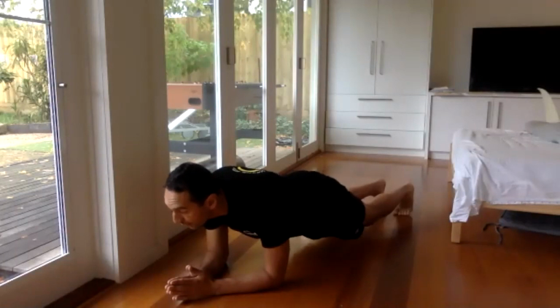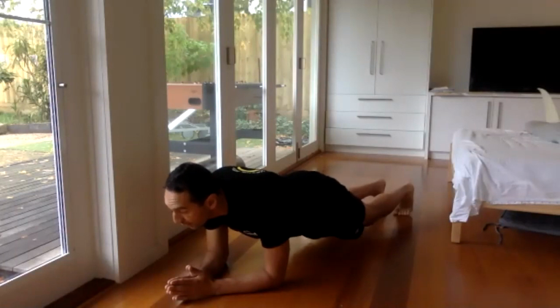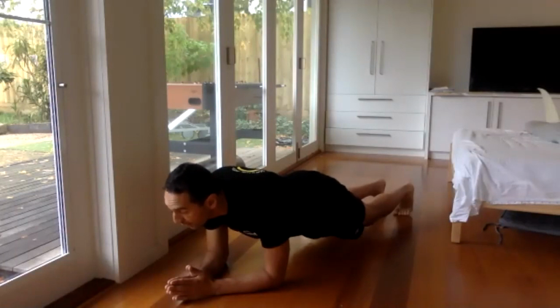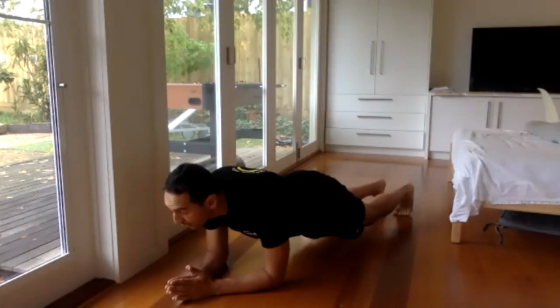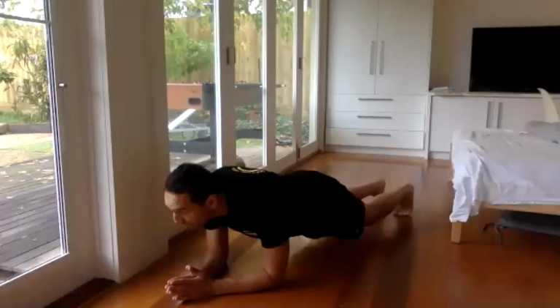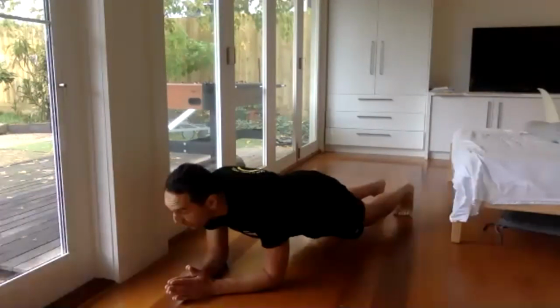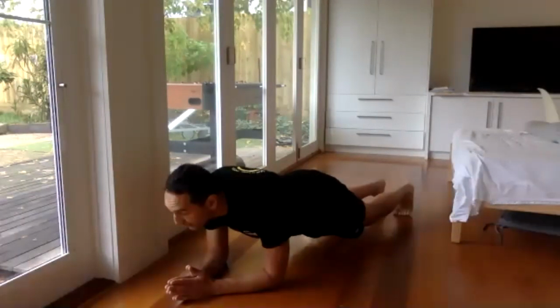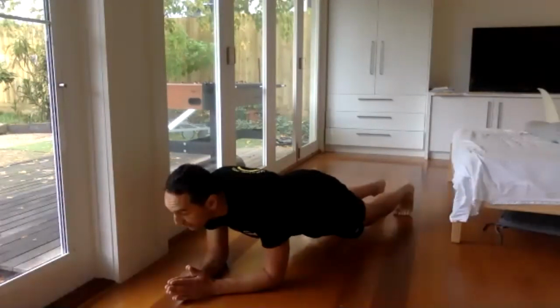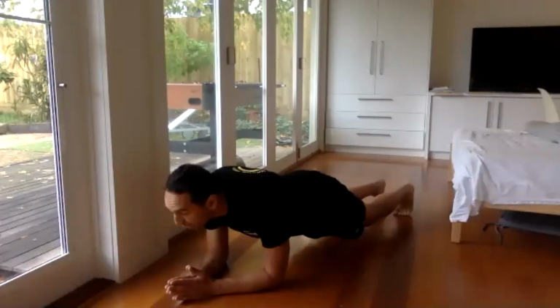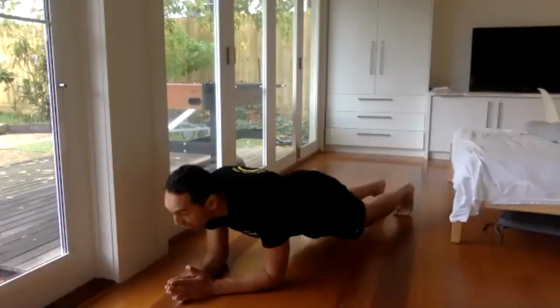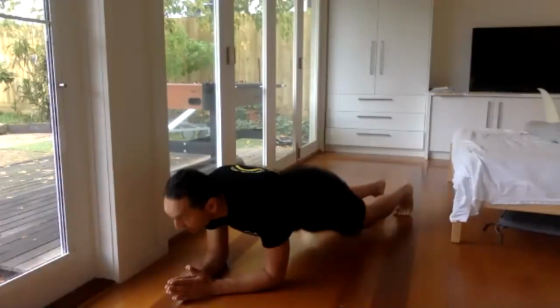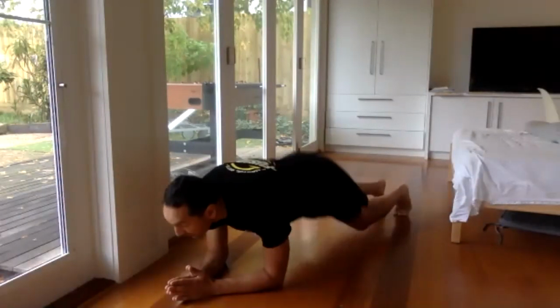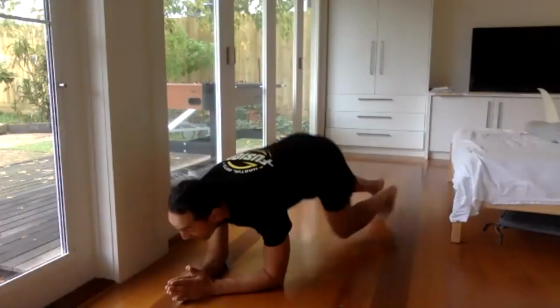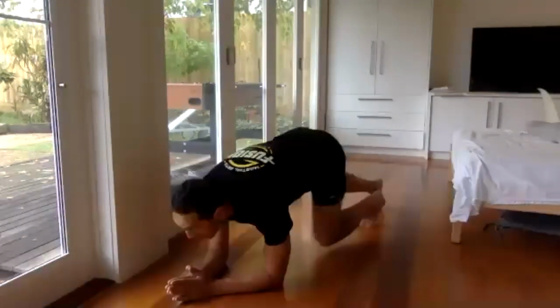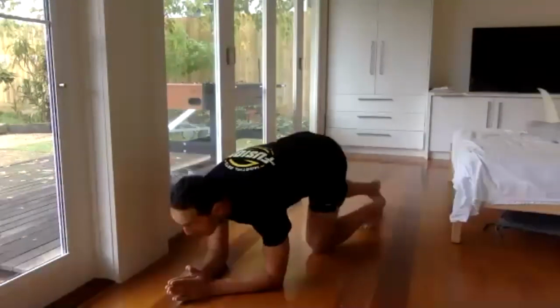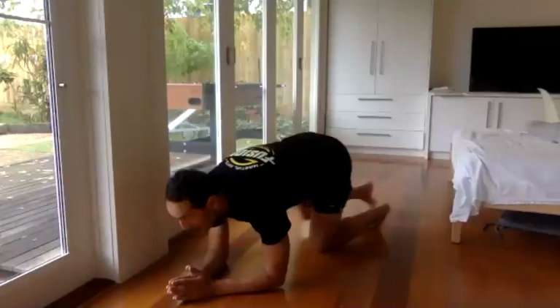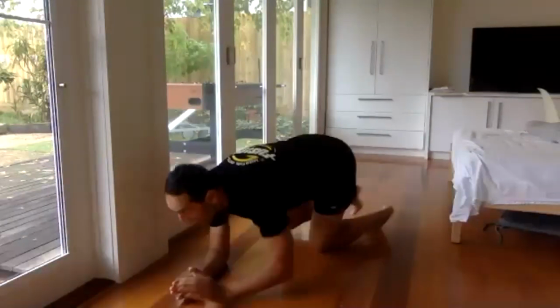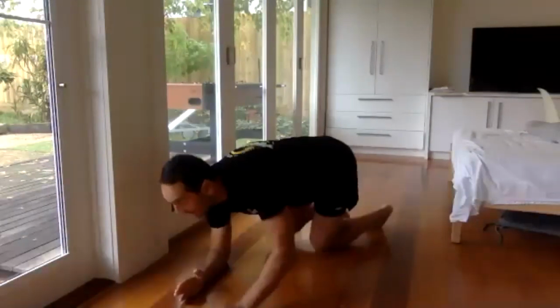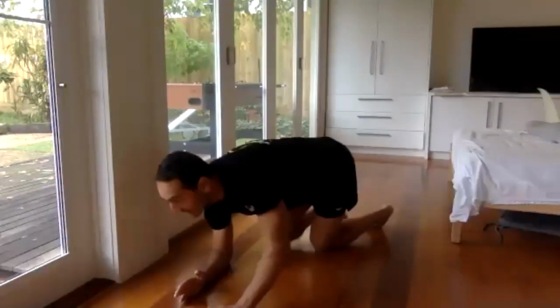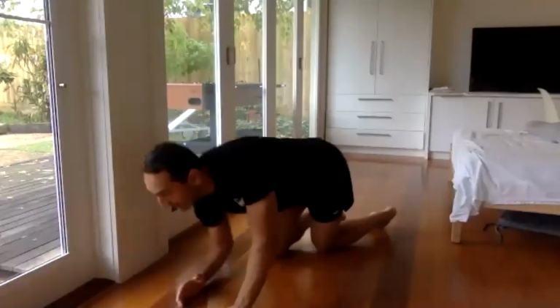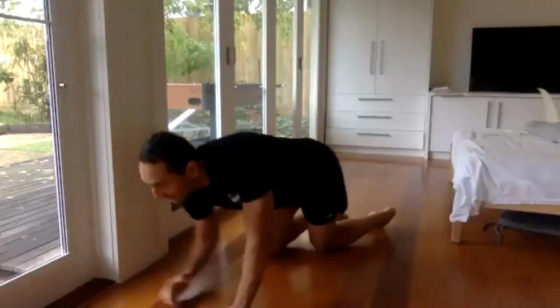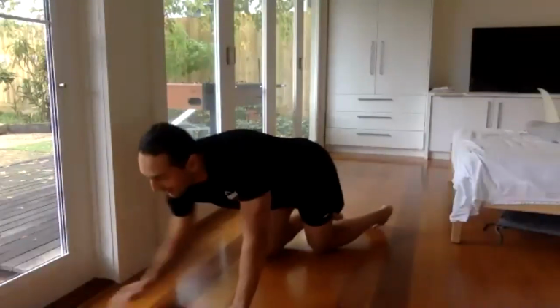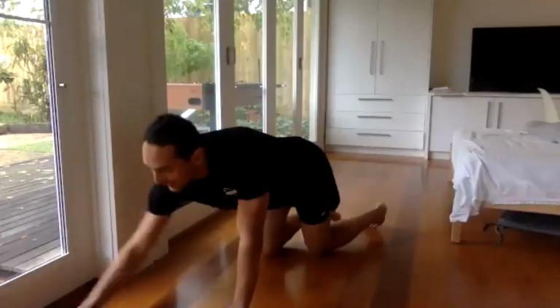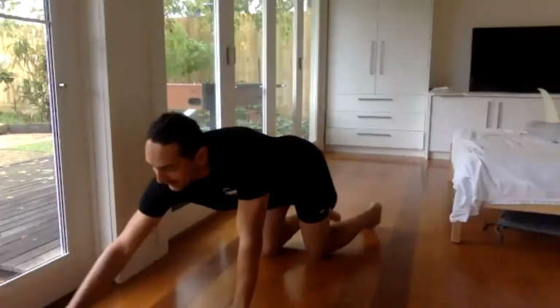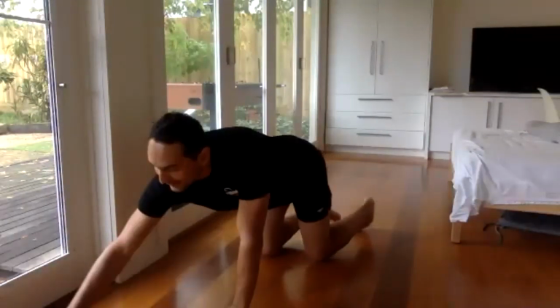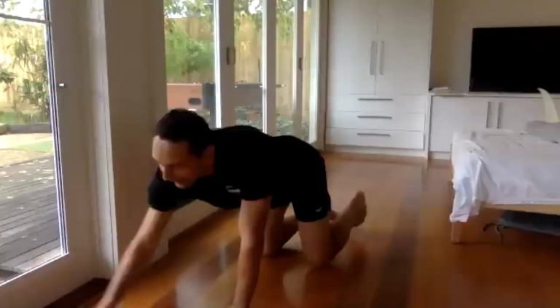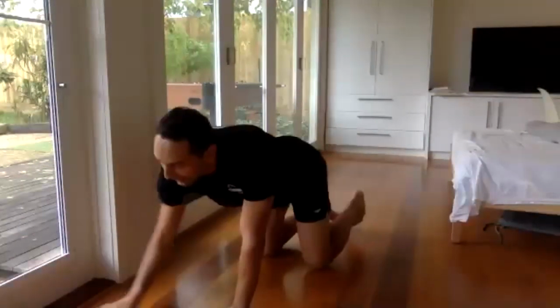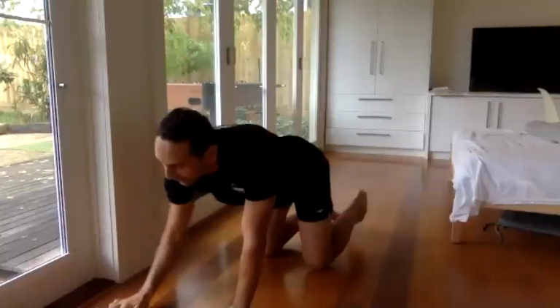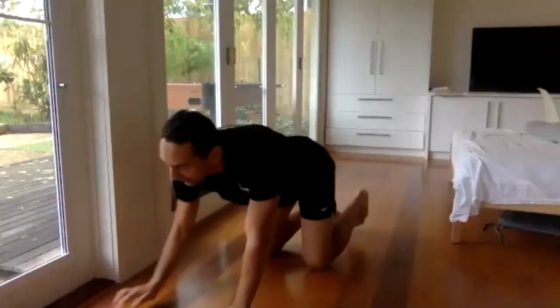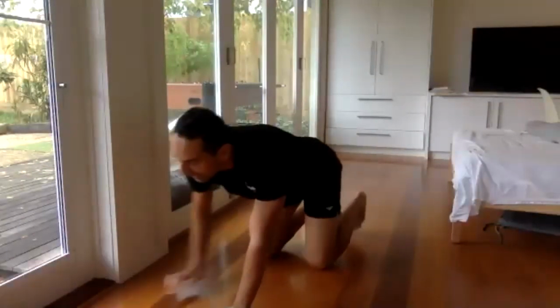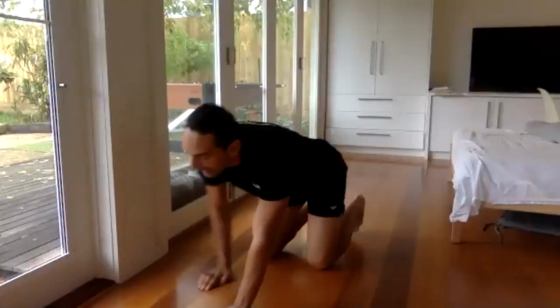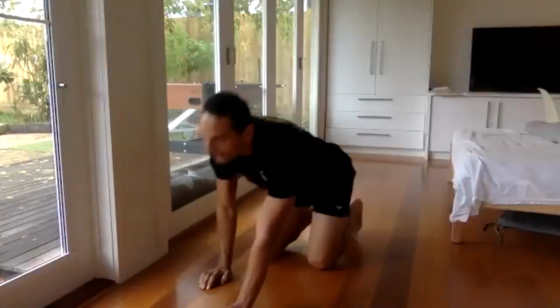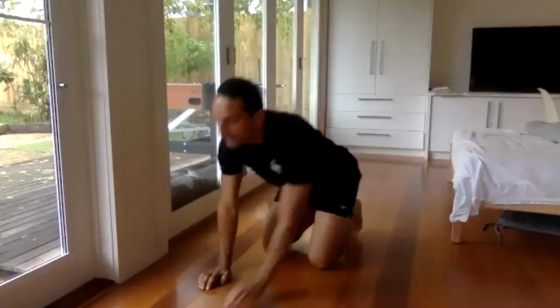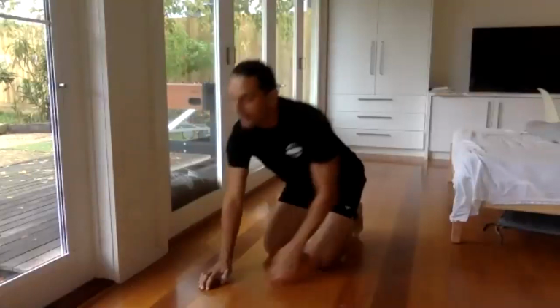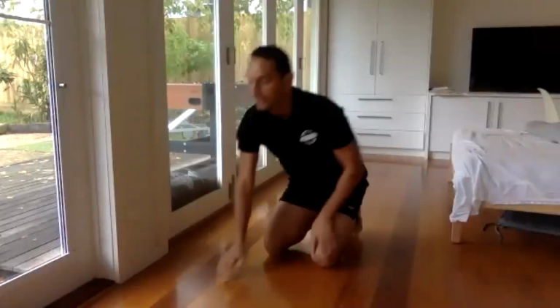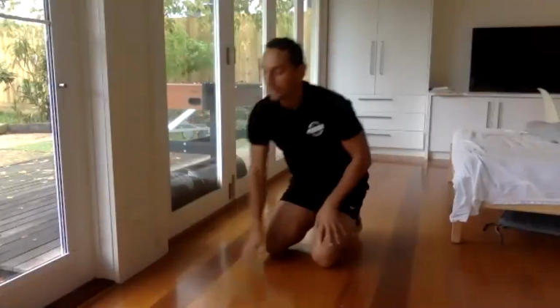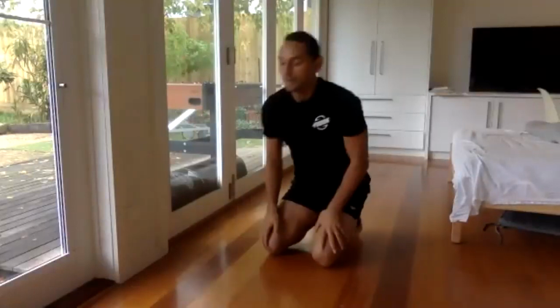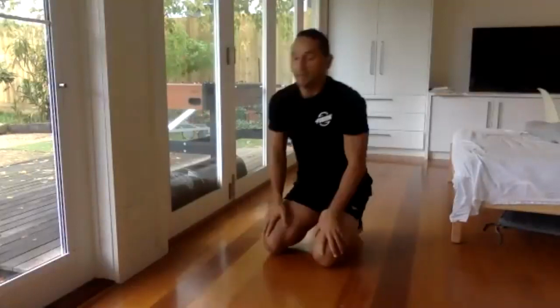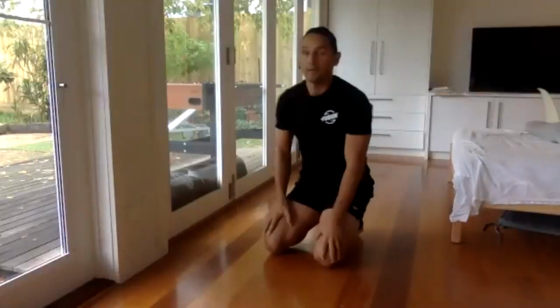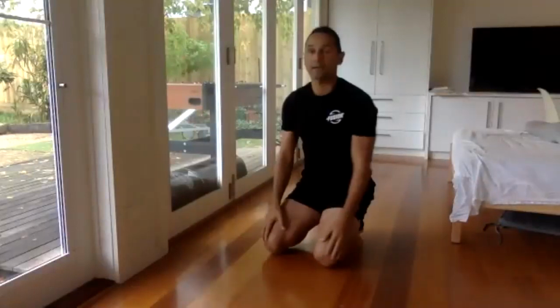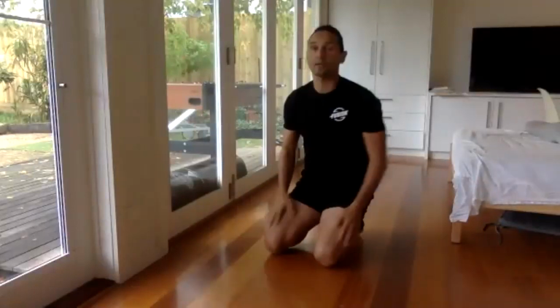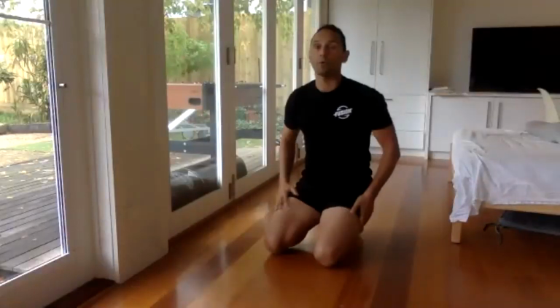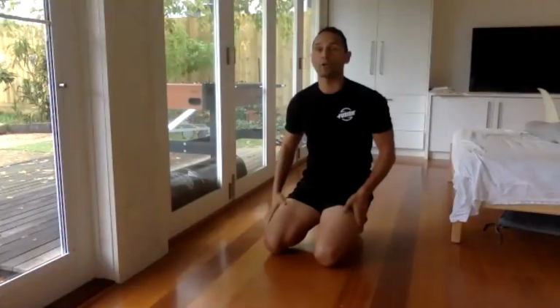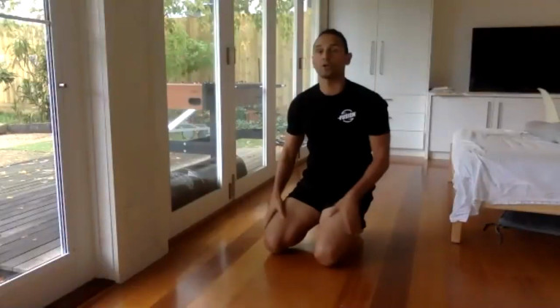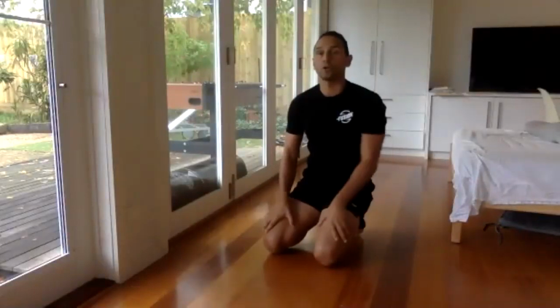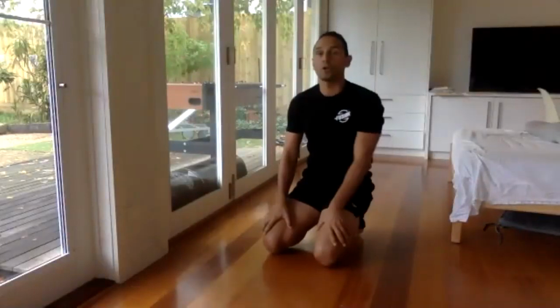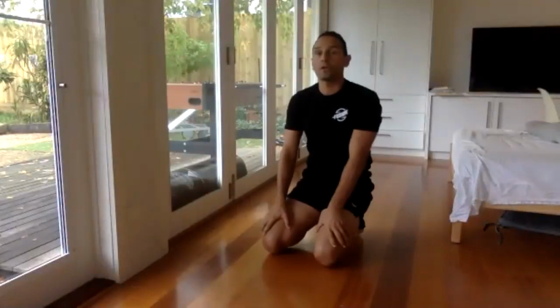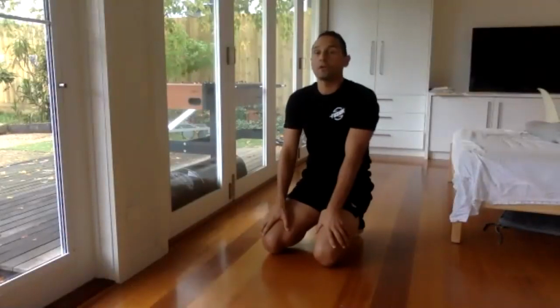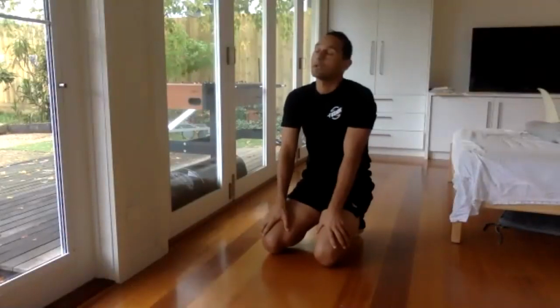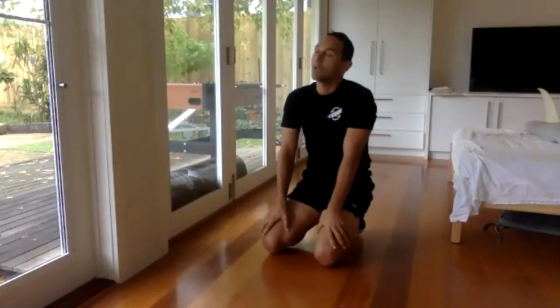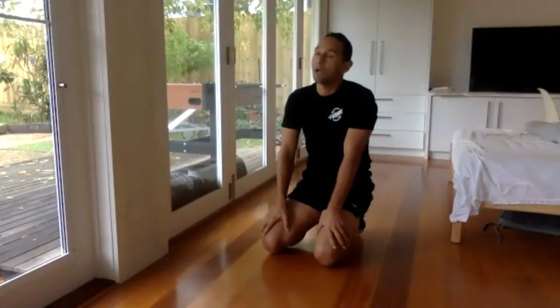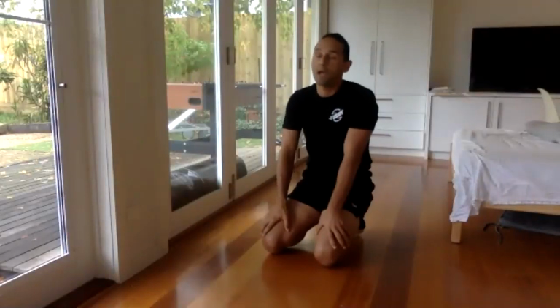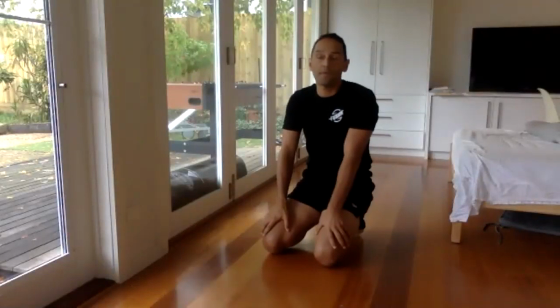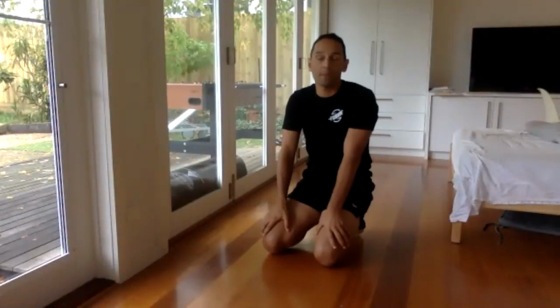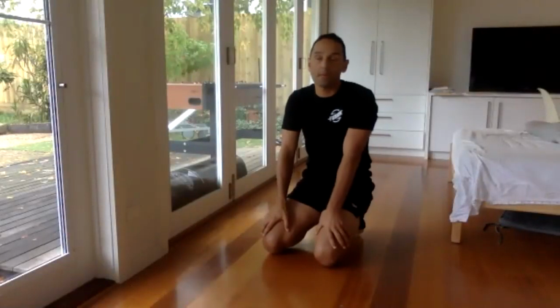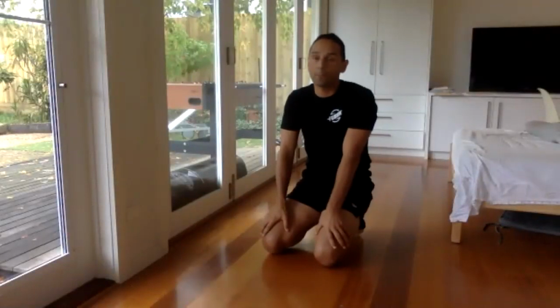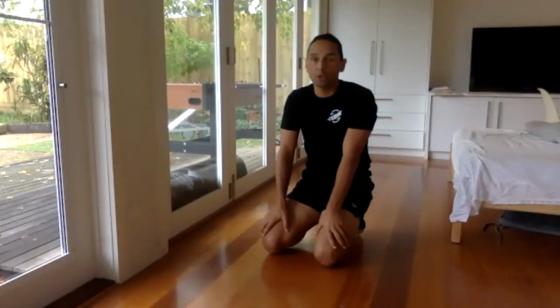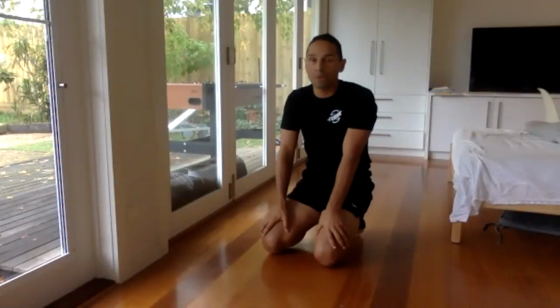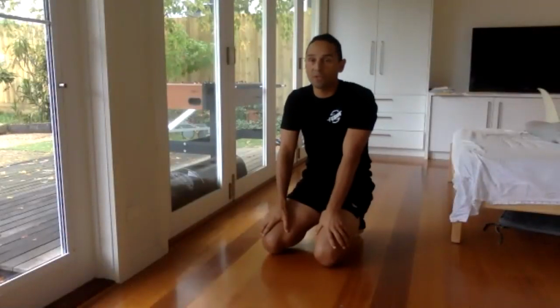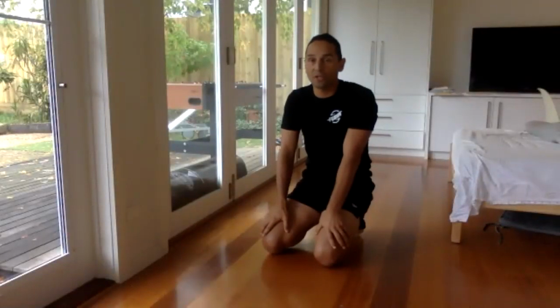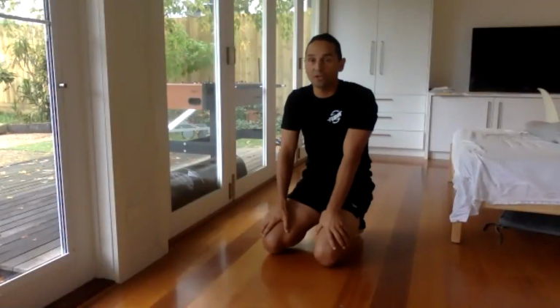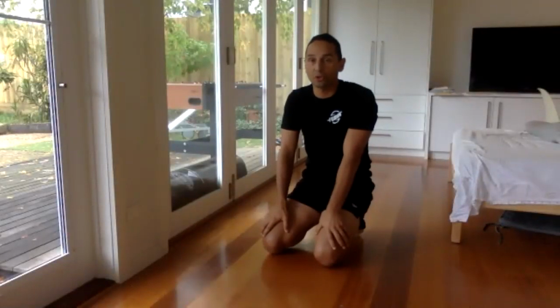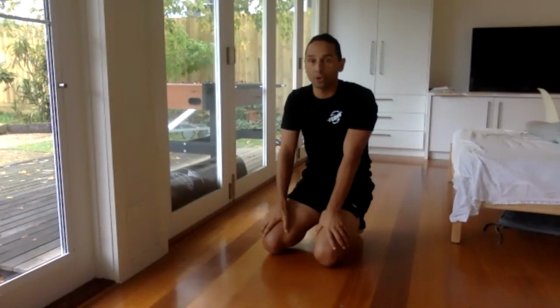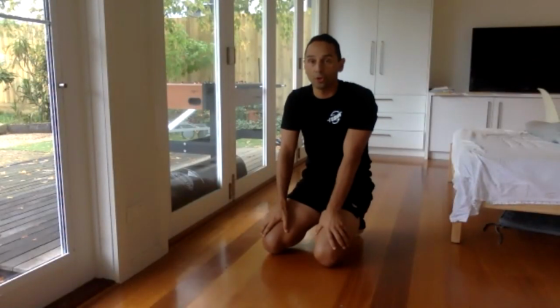Three, two, one — time. Excellent. All right. Next, however many push-ups you can do. Do as many as you can — off your knees if you can.